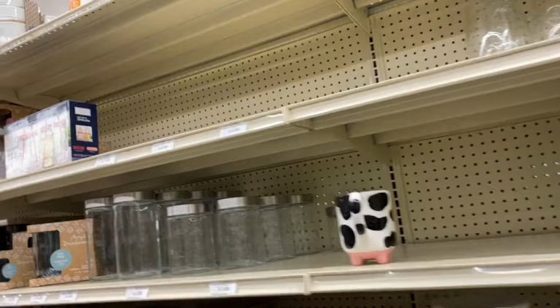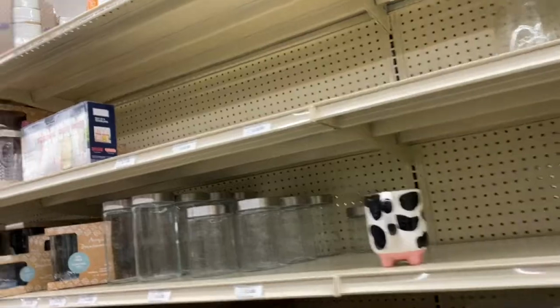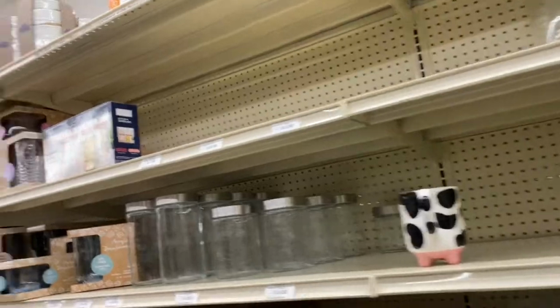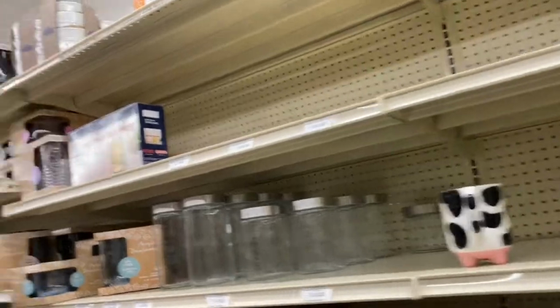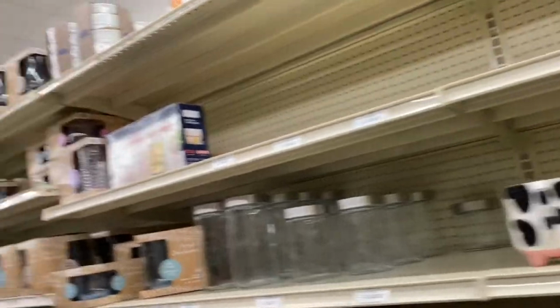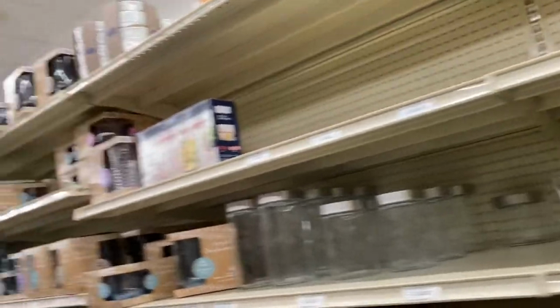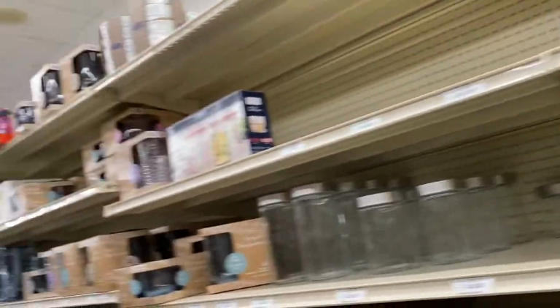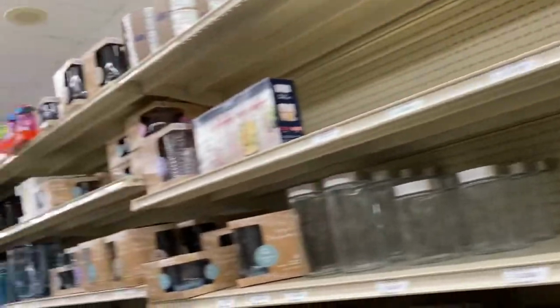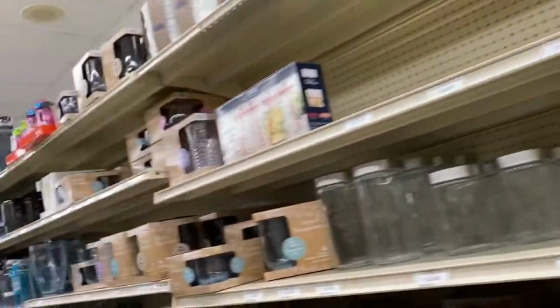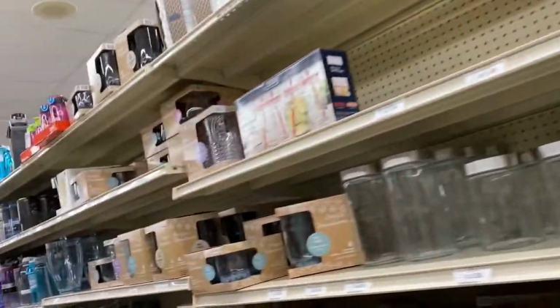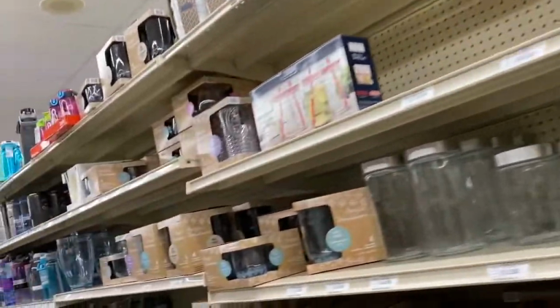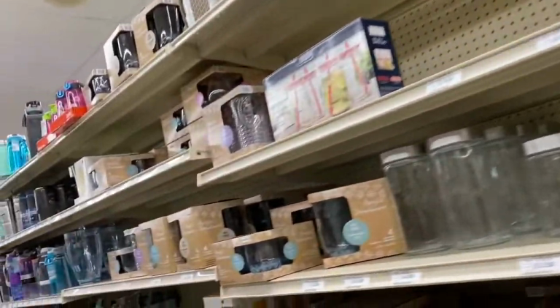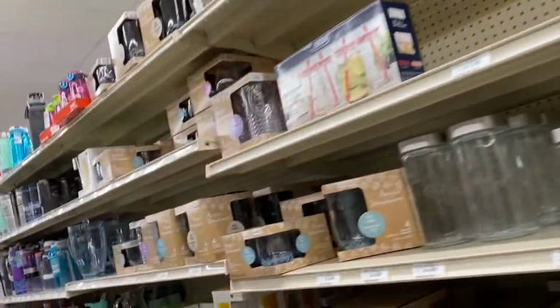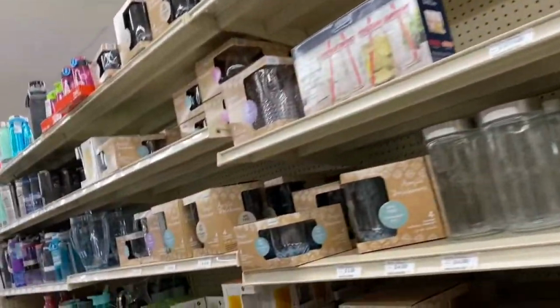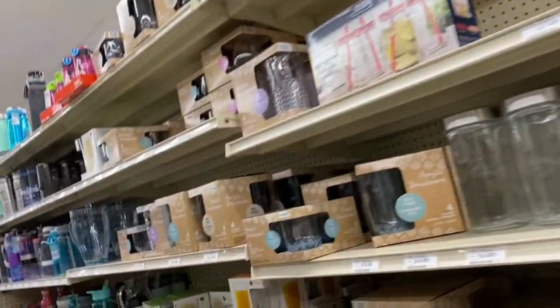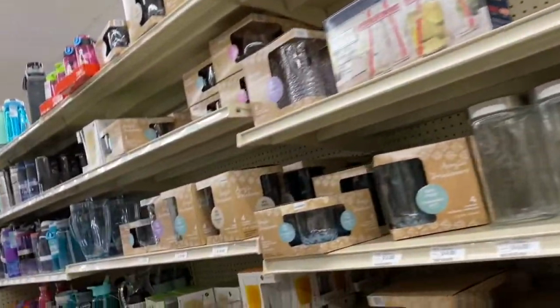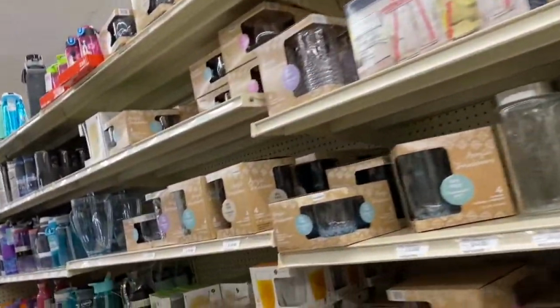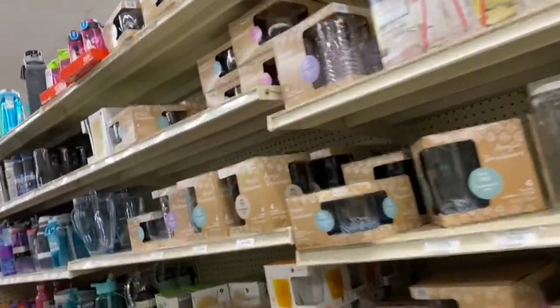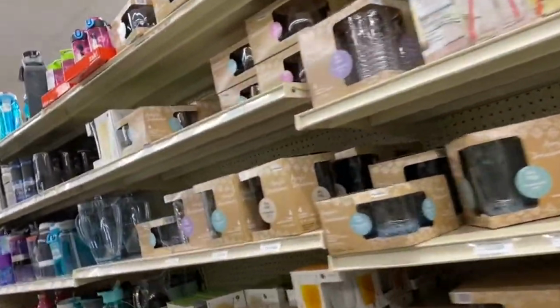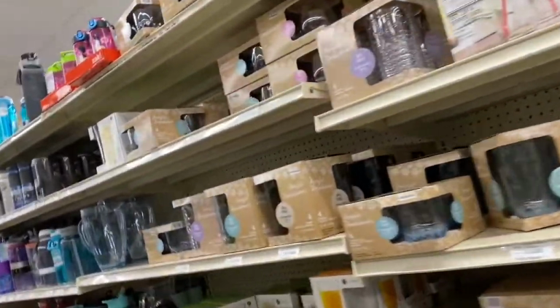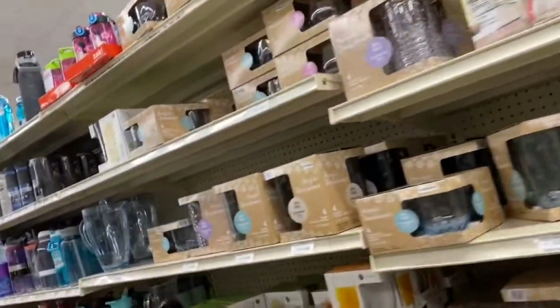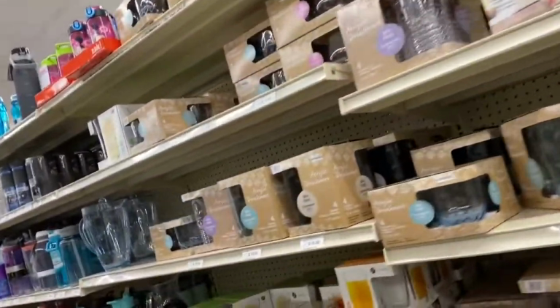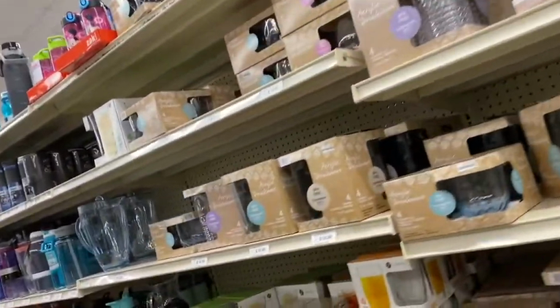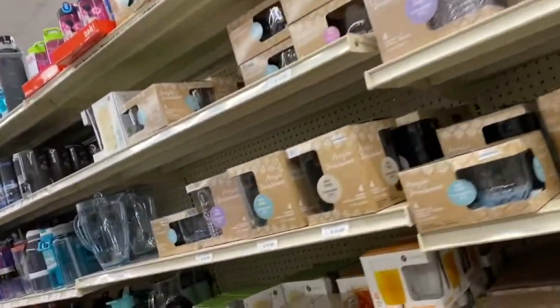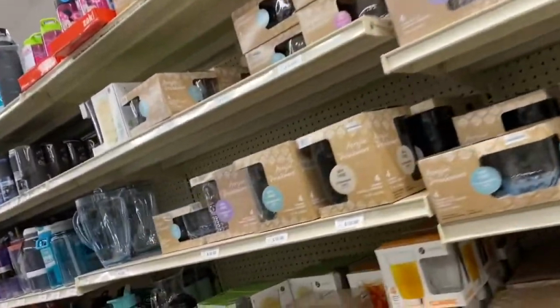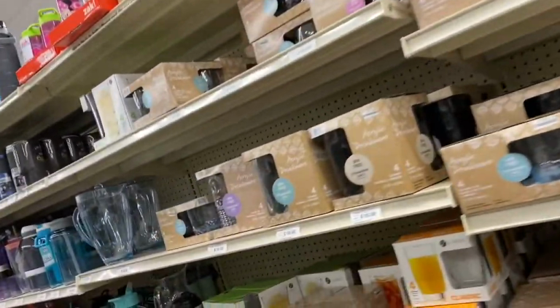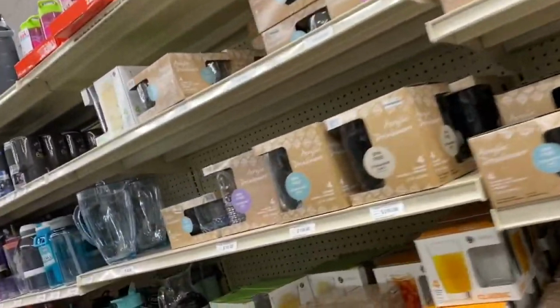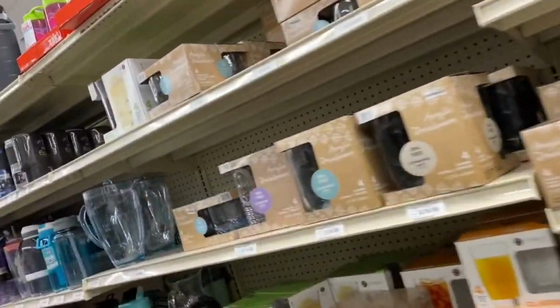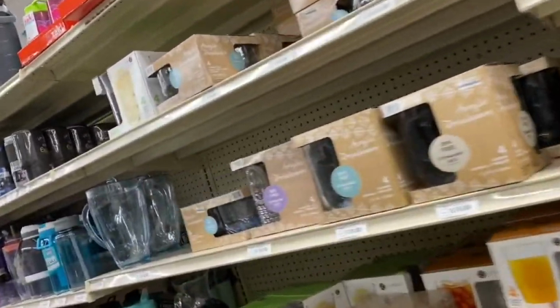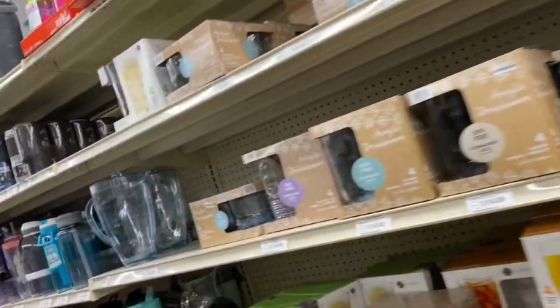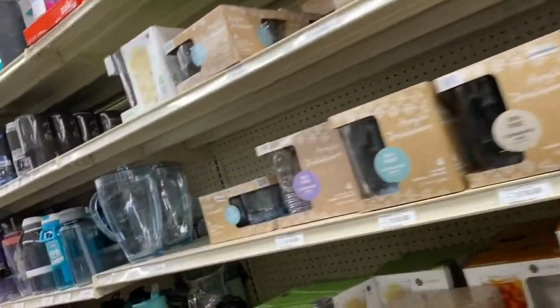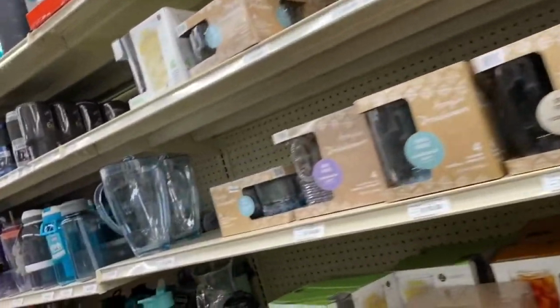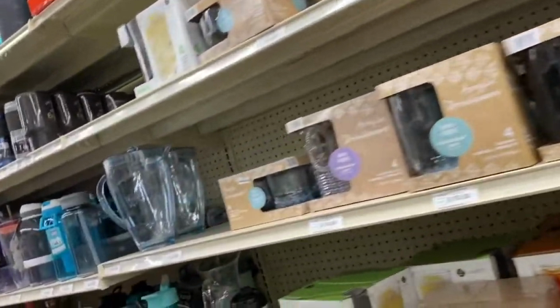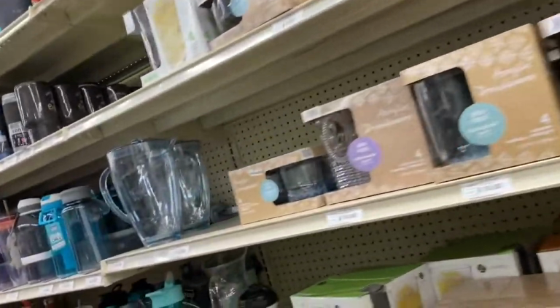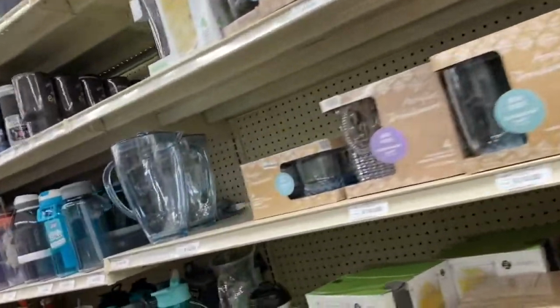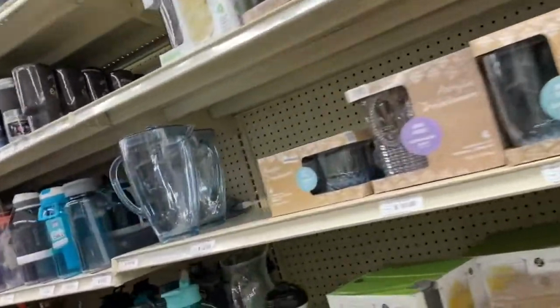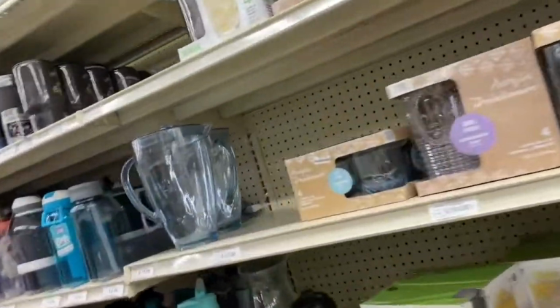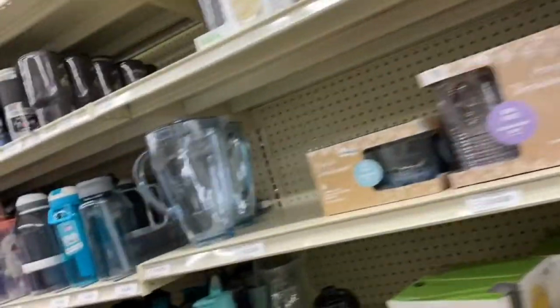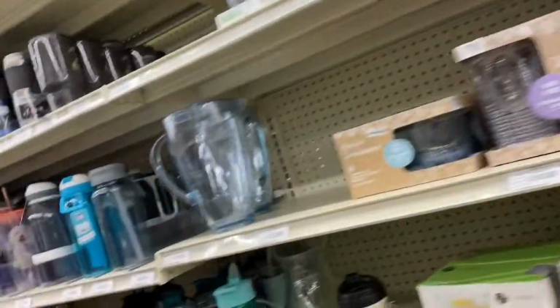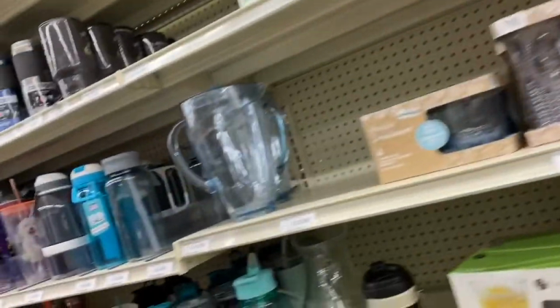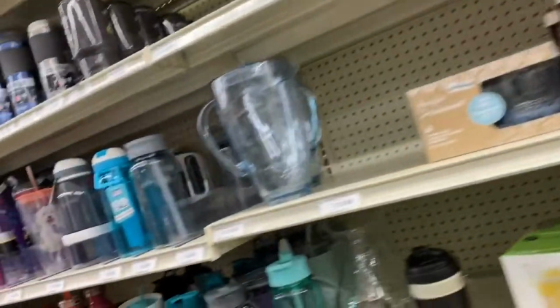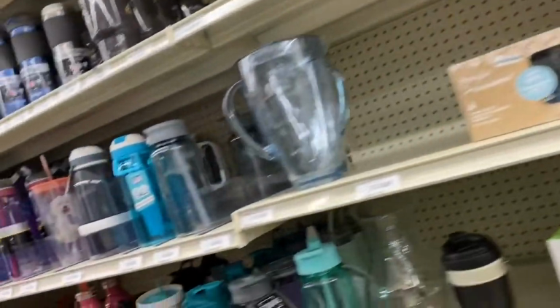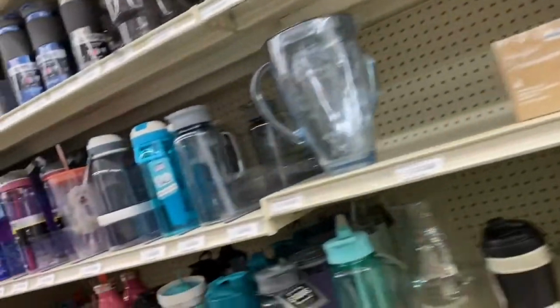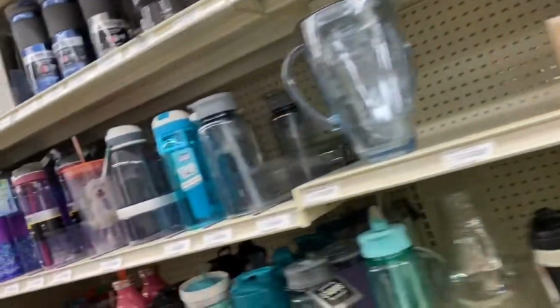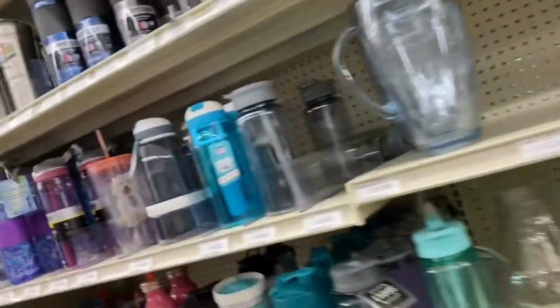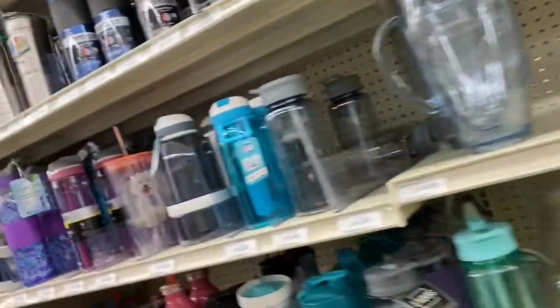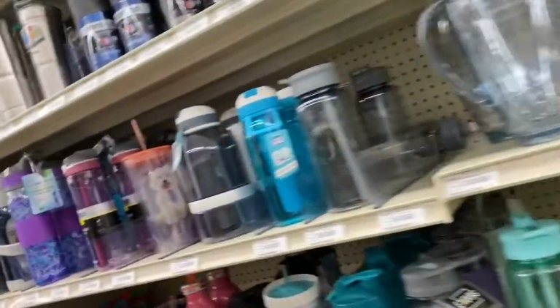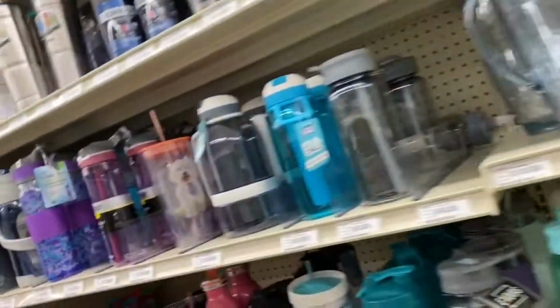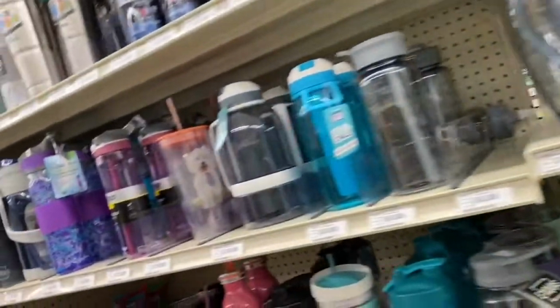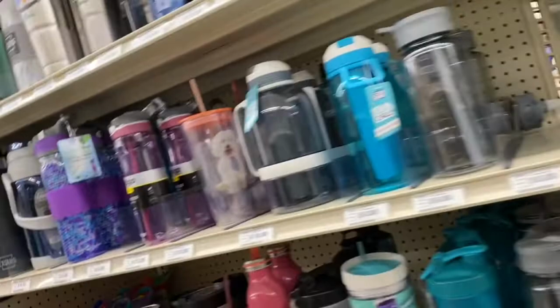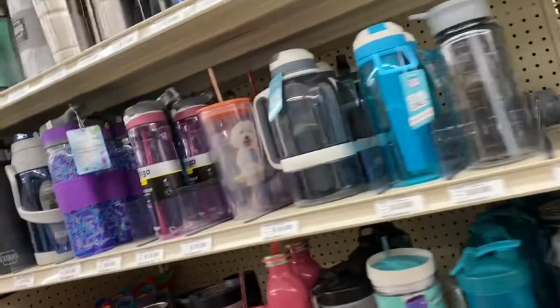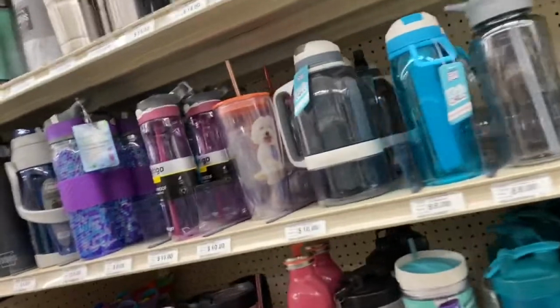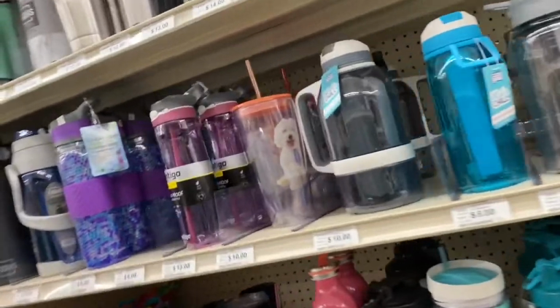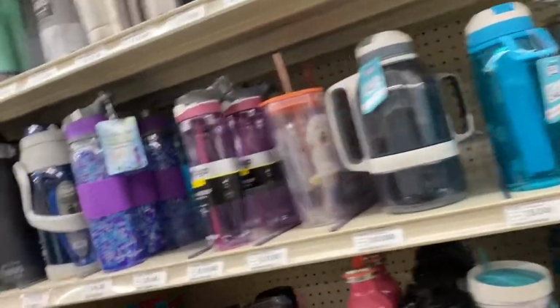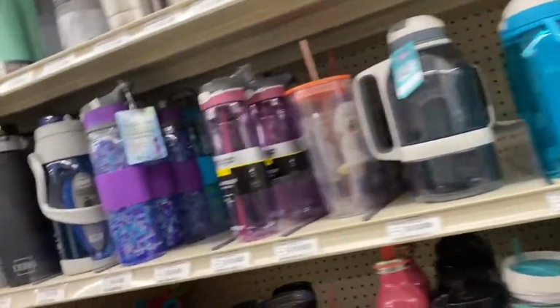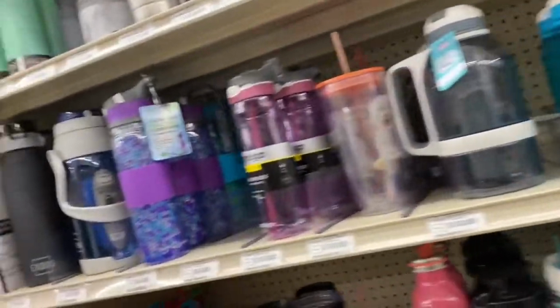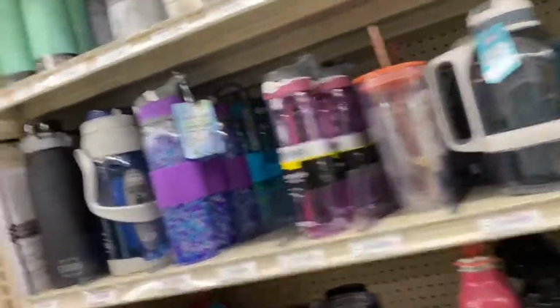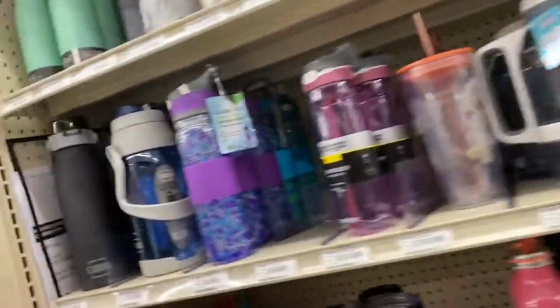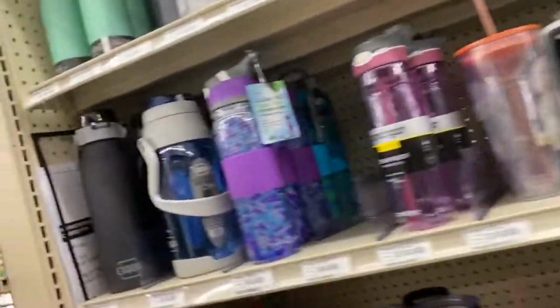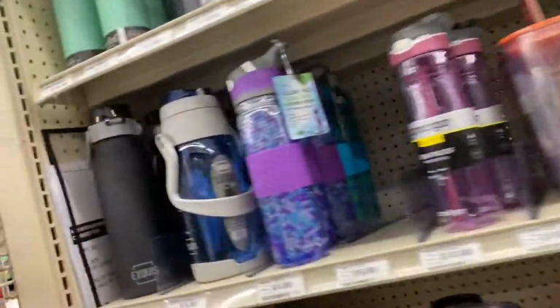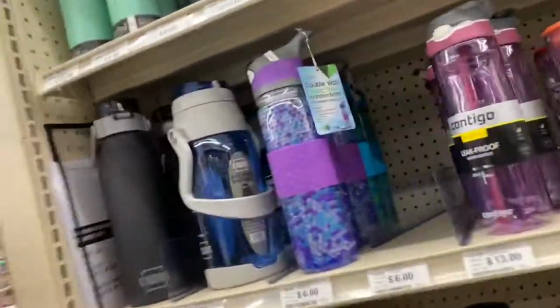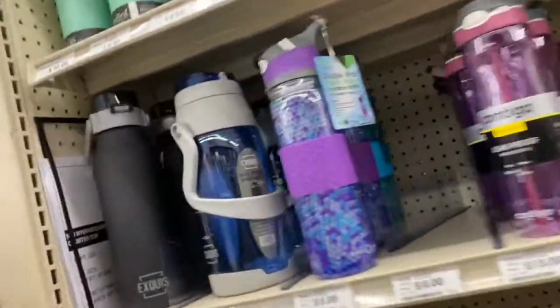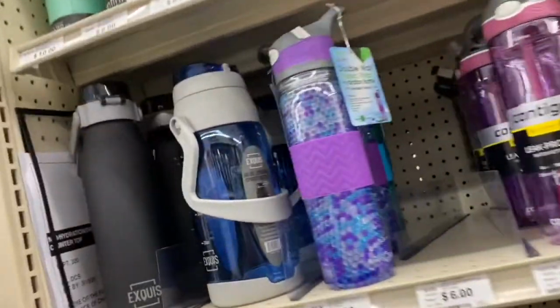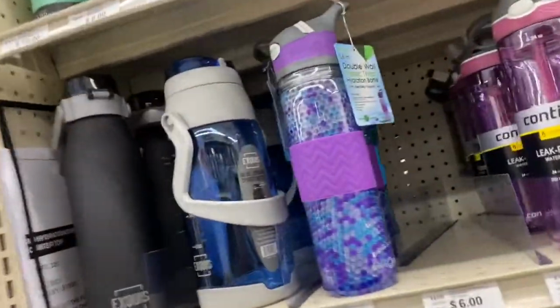I am at Big Lots checking out their decor pieces, dishes, and tumblers. Let's just take a look.